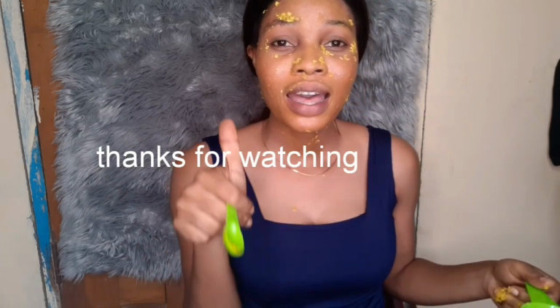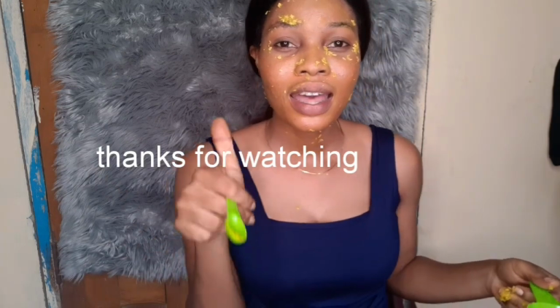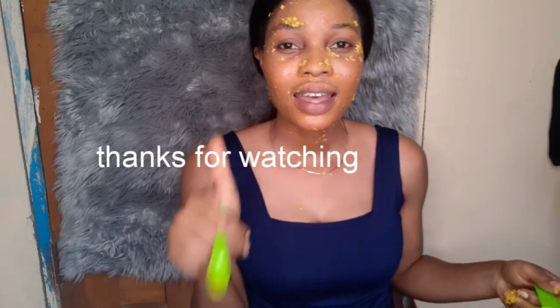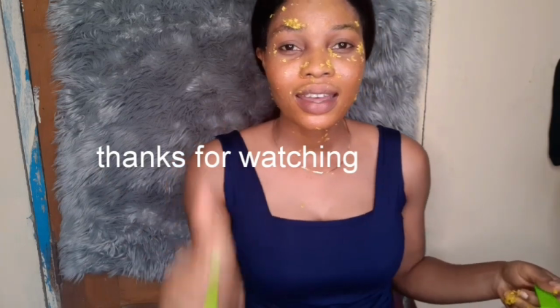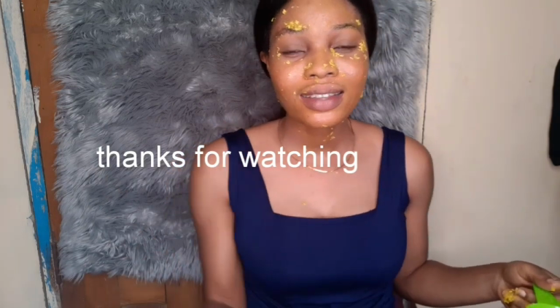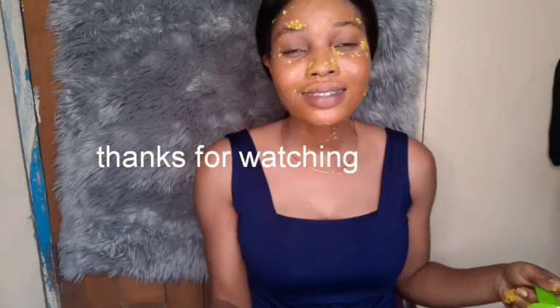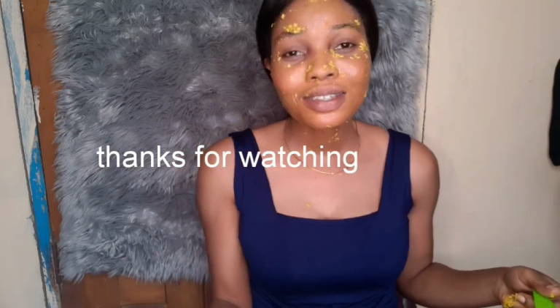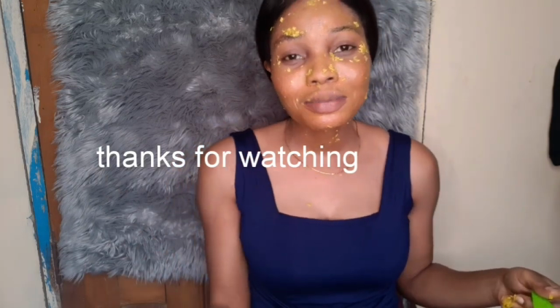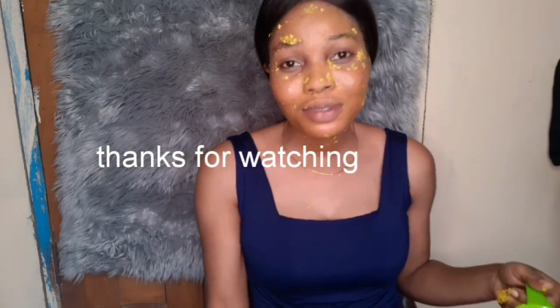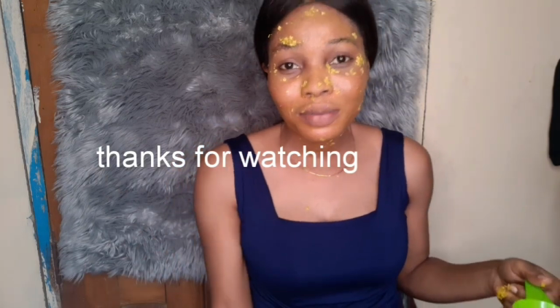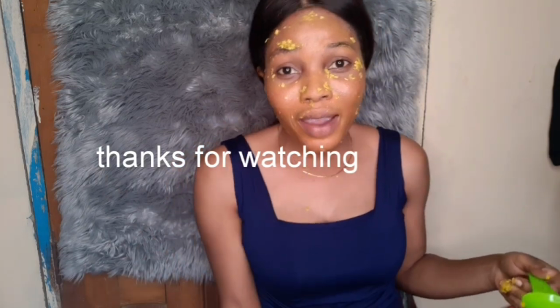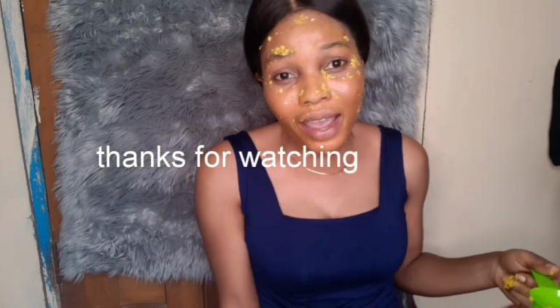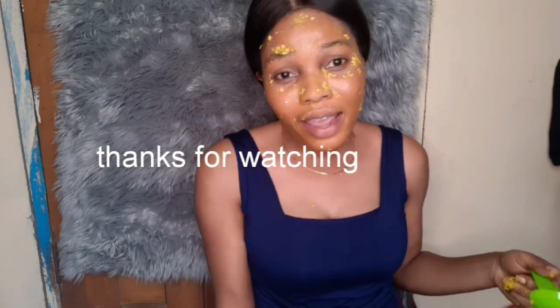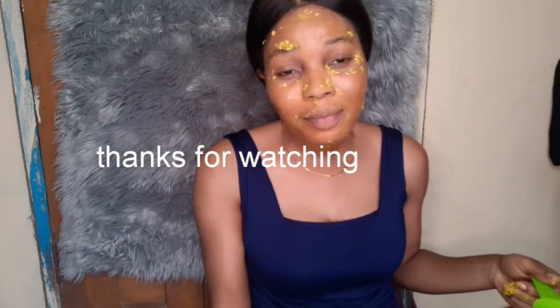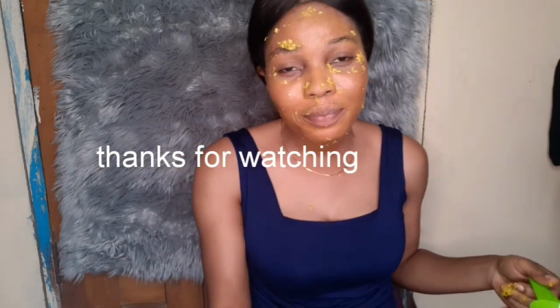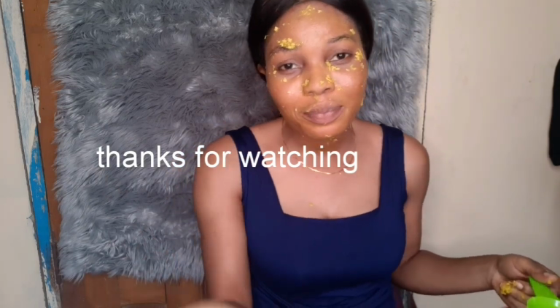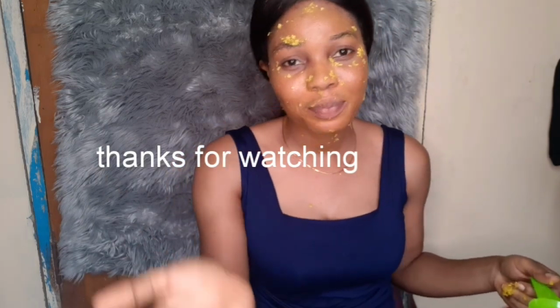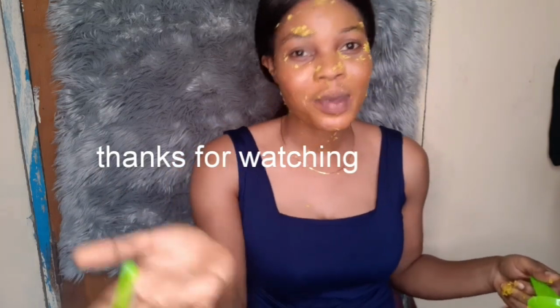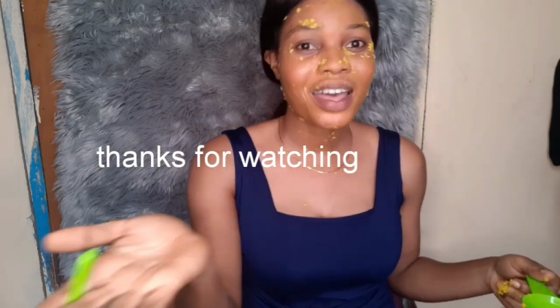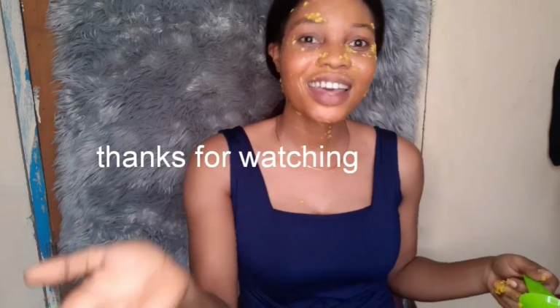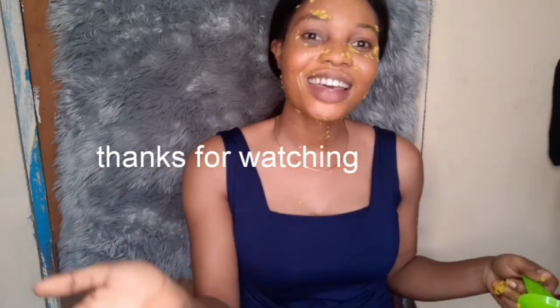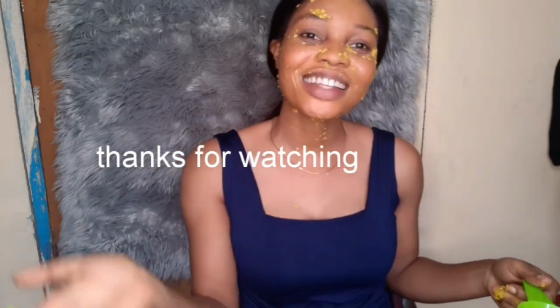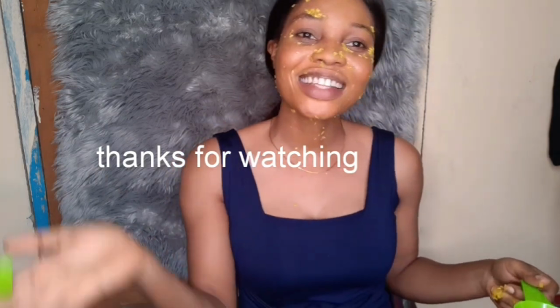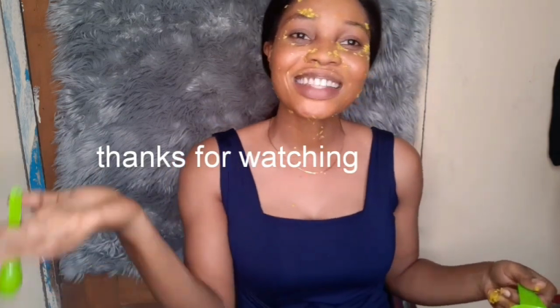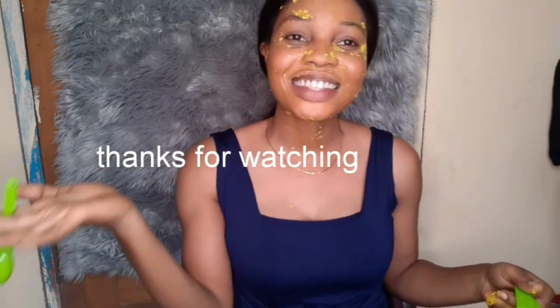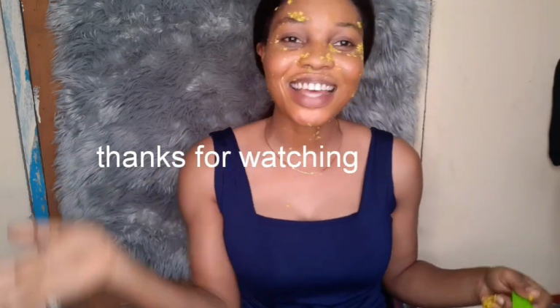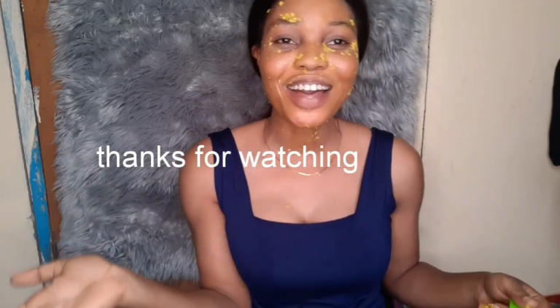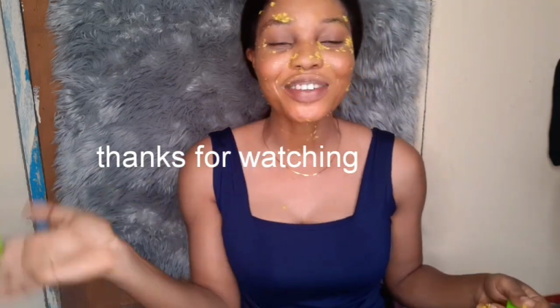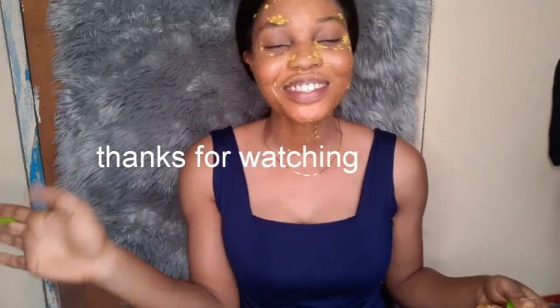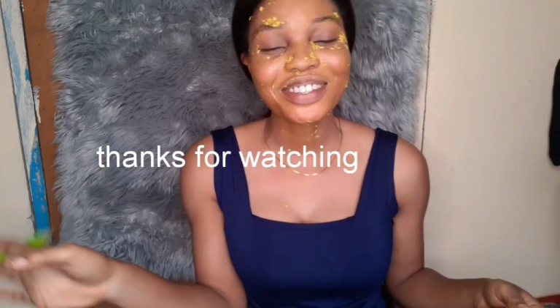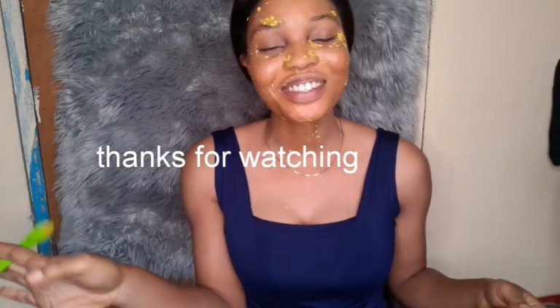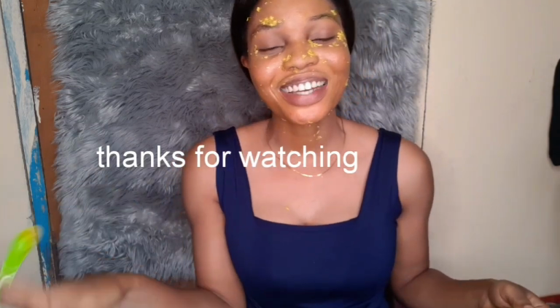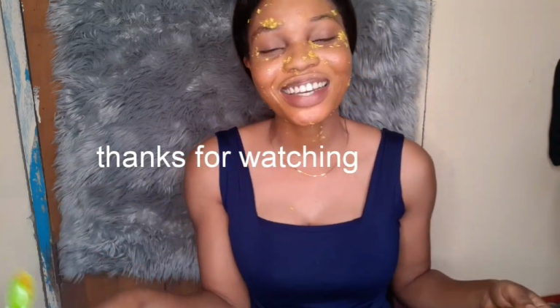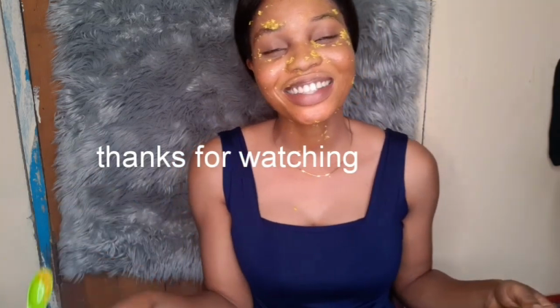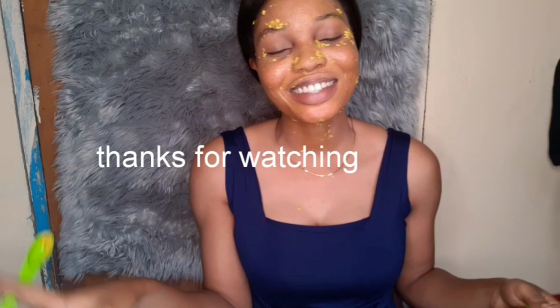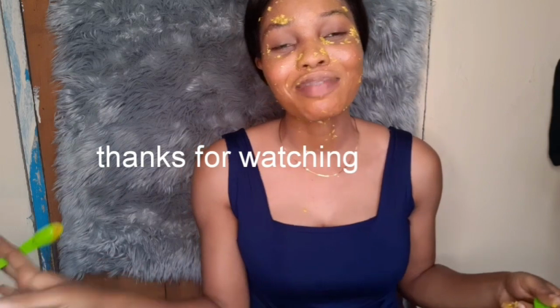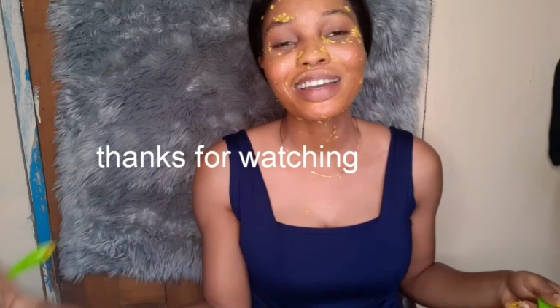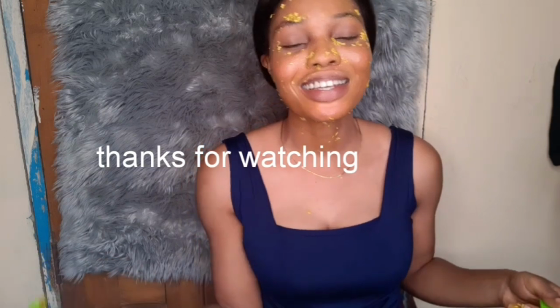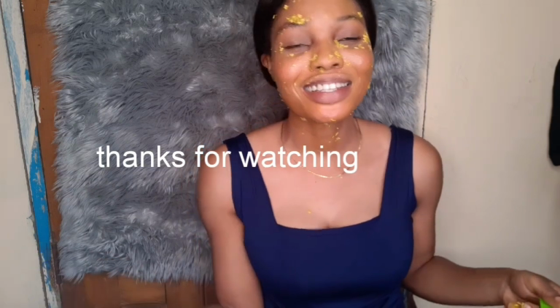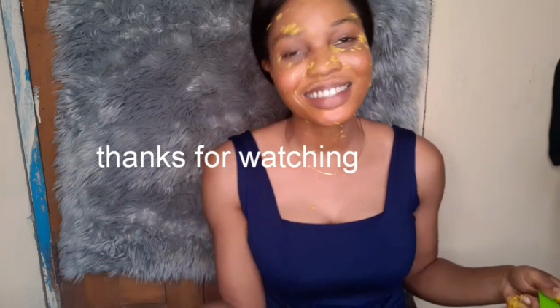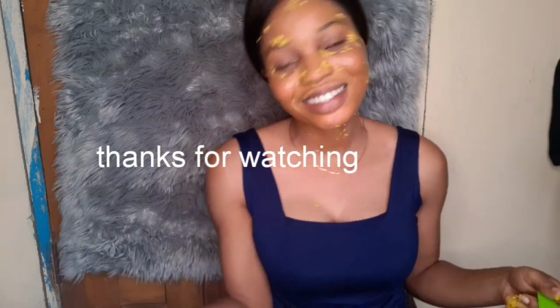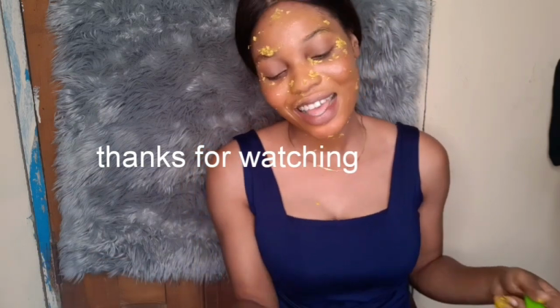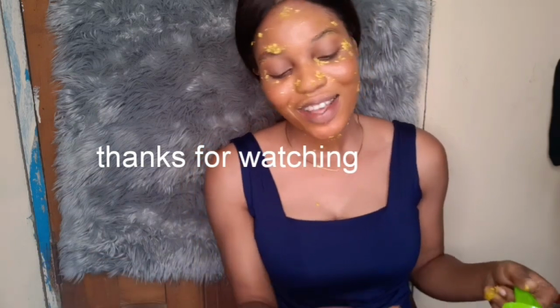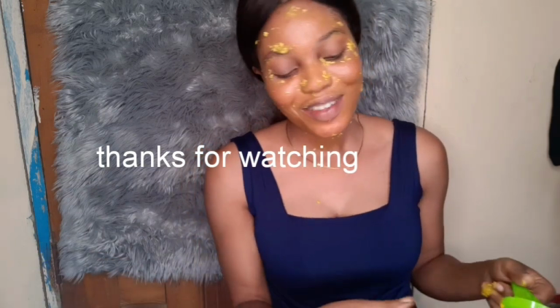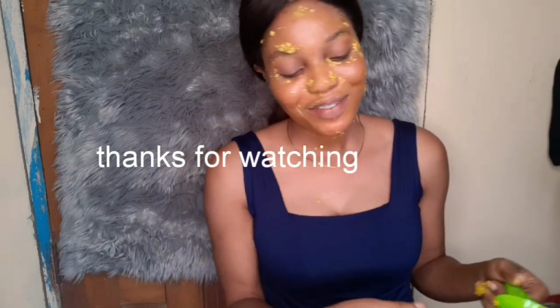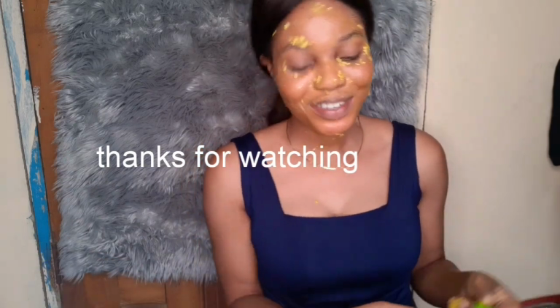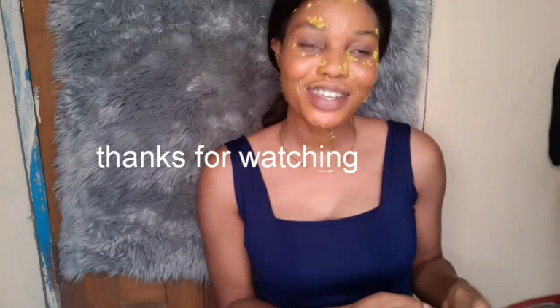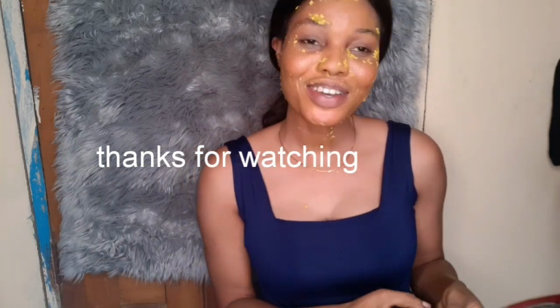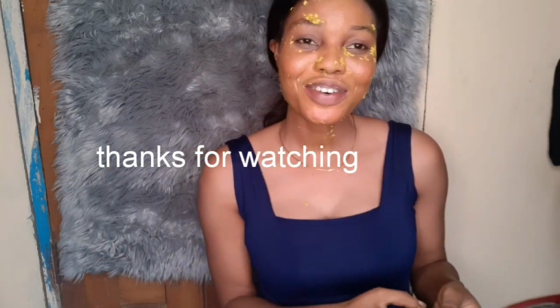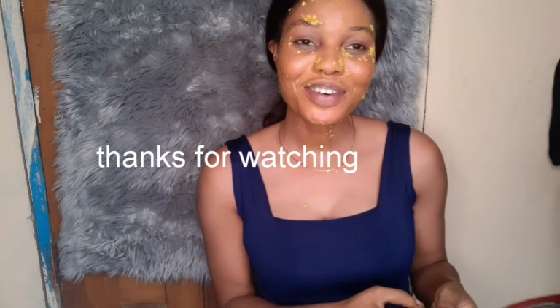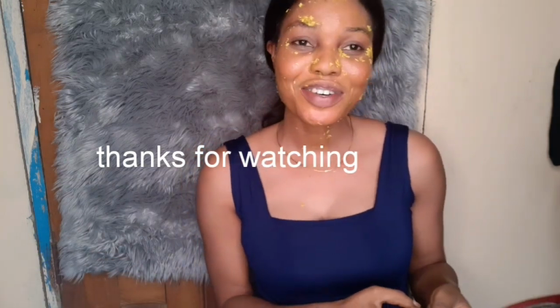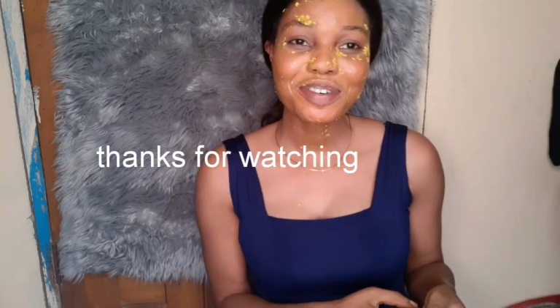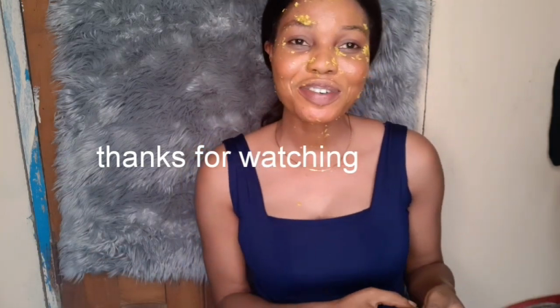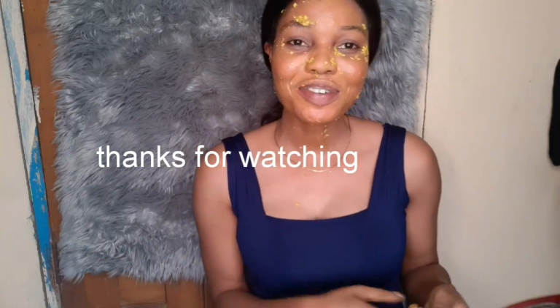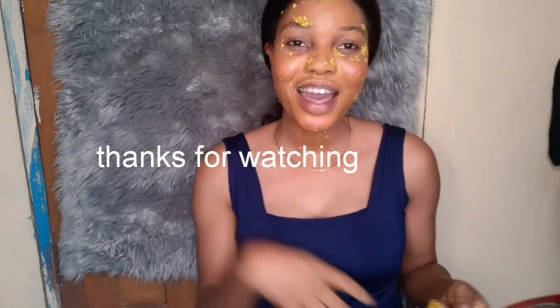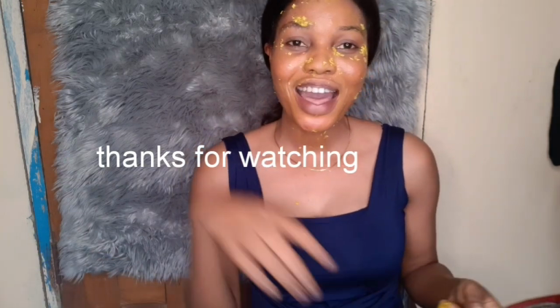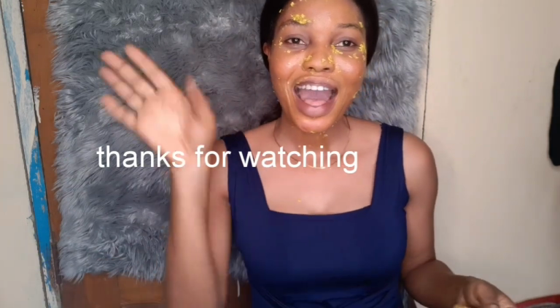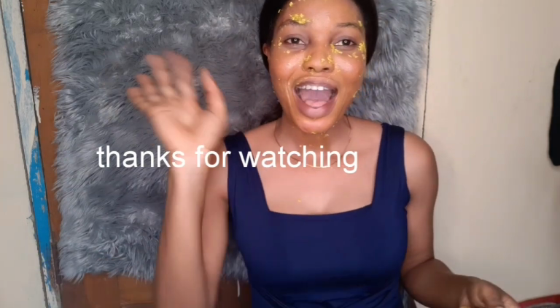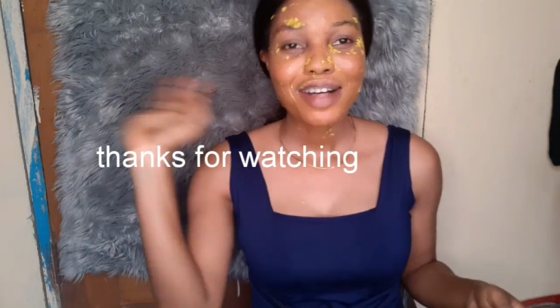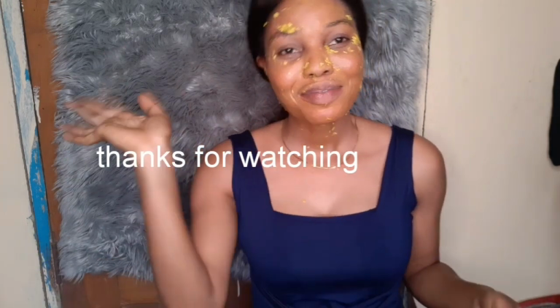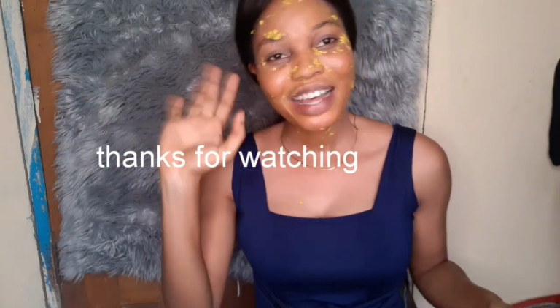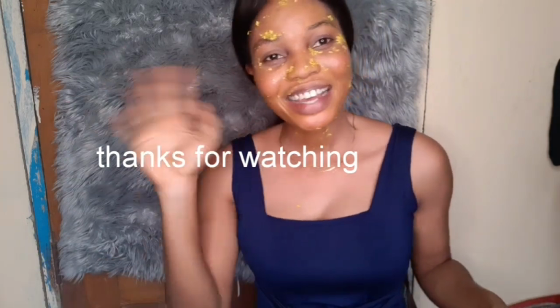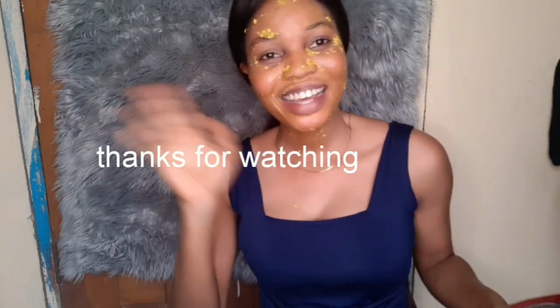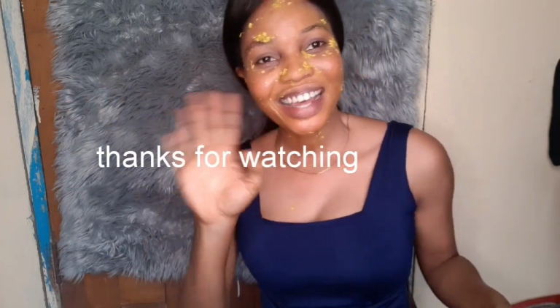I hope you enjoyed this video. If you liked it, don't forget to give it a thumbs up, subscribe, and I'll see you guys in my next video. Bye!